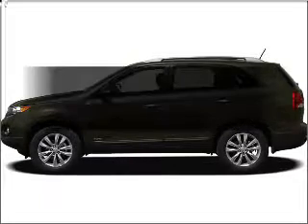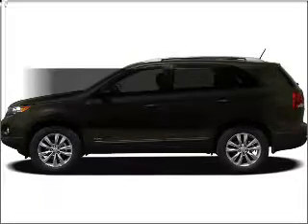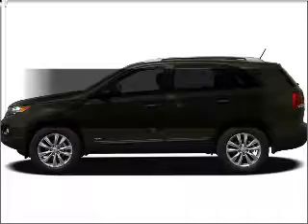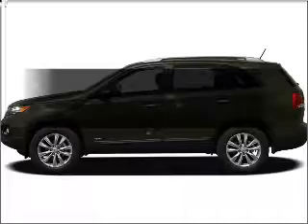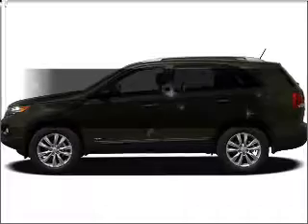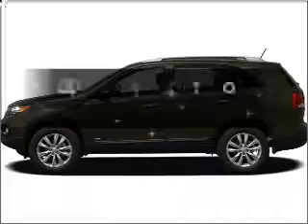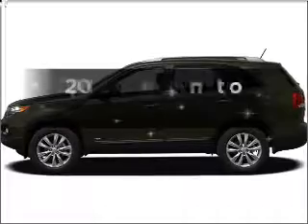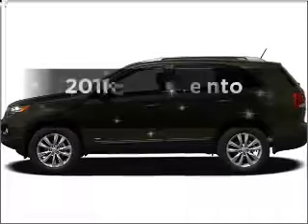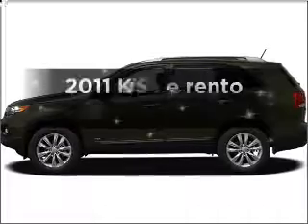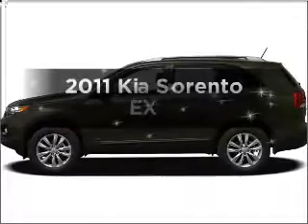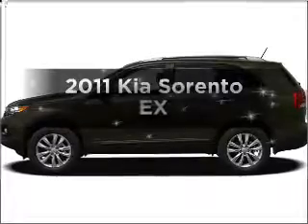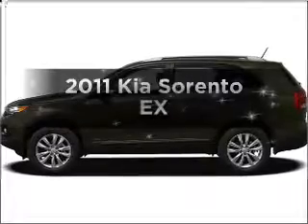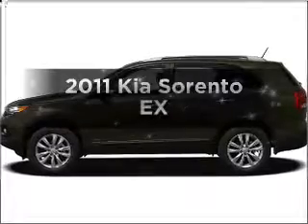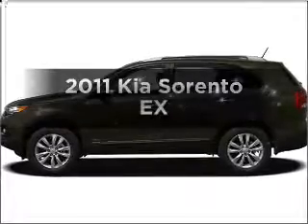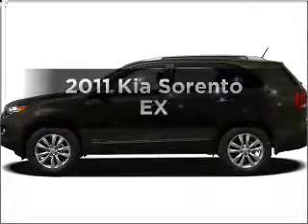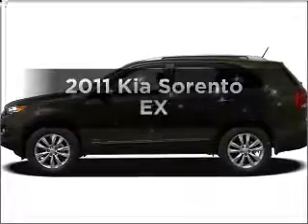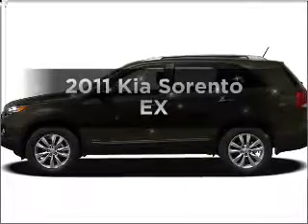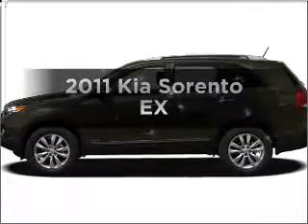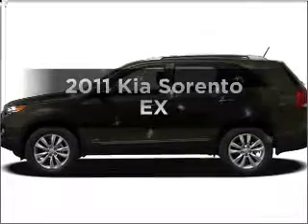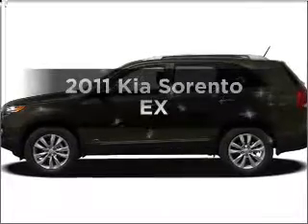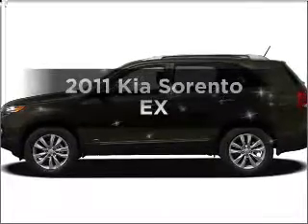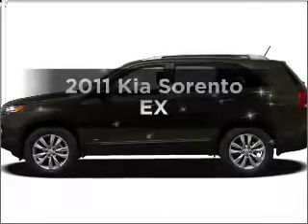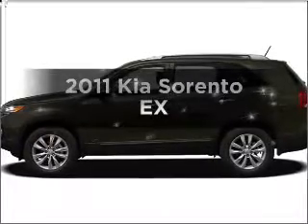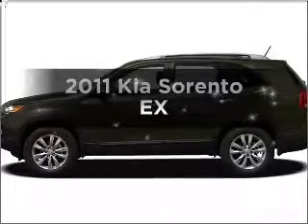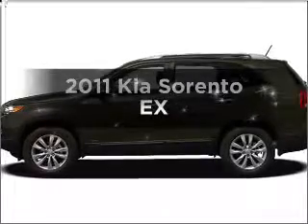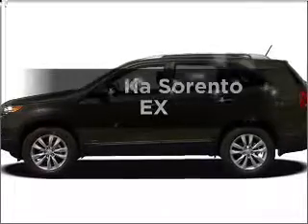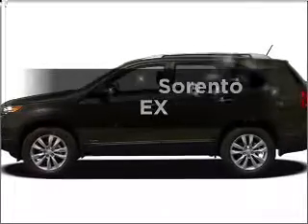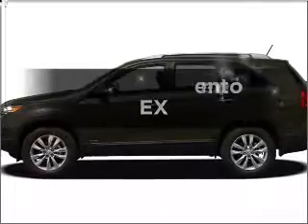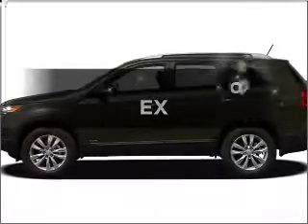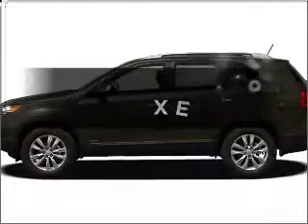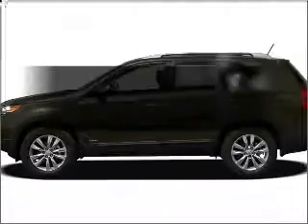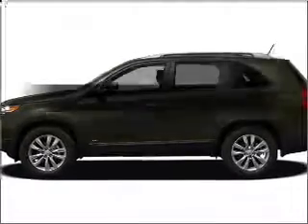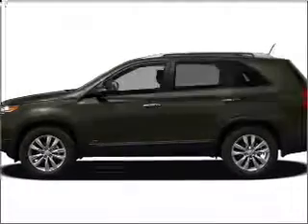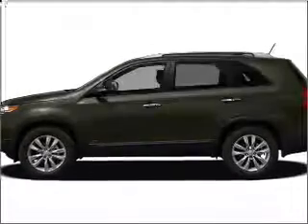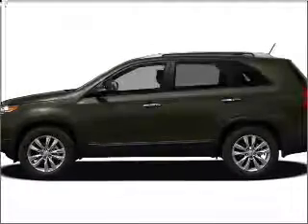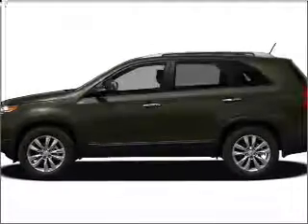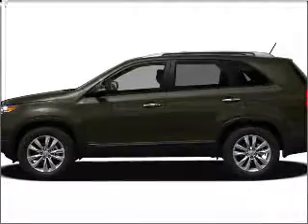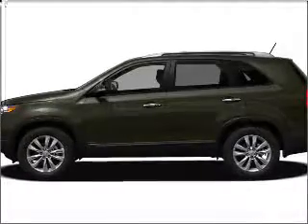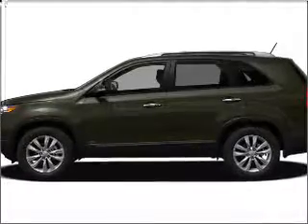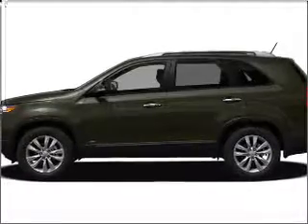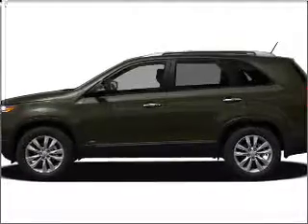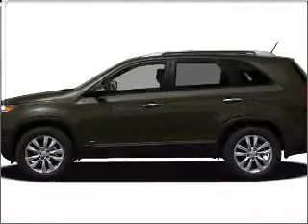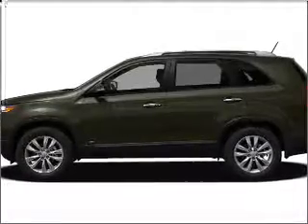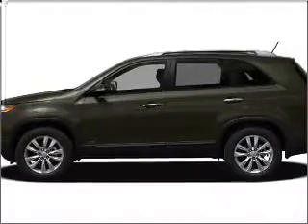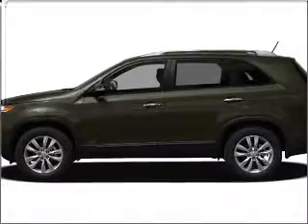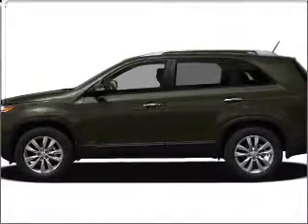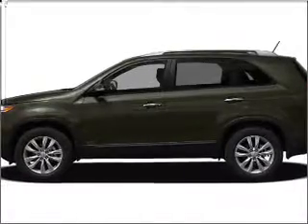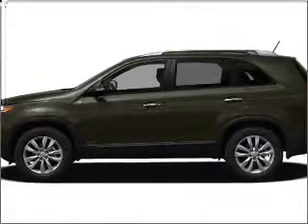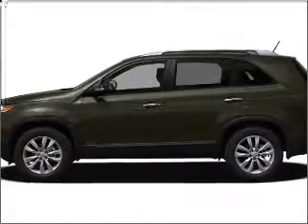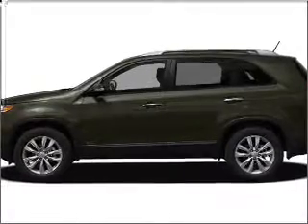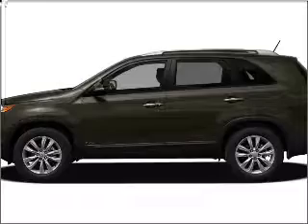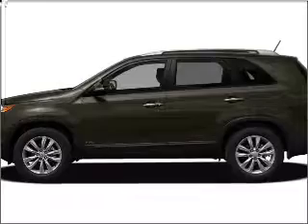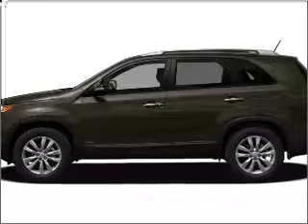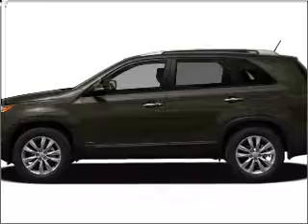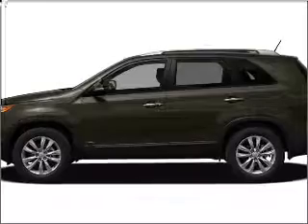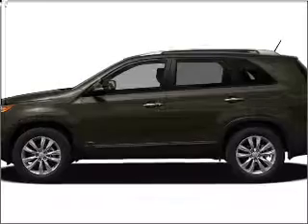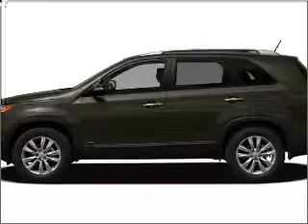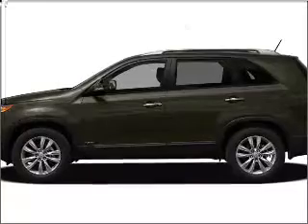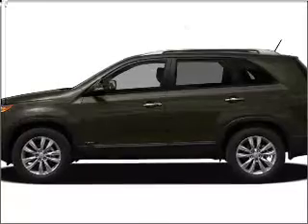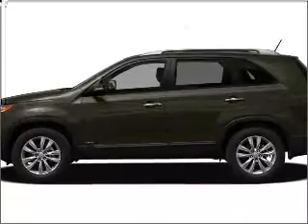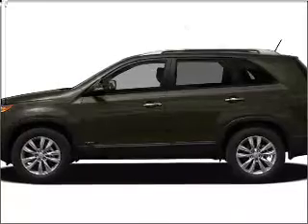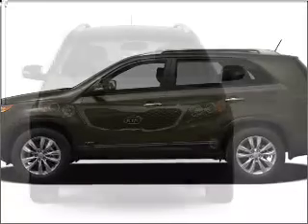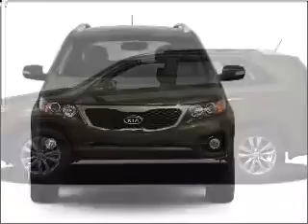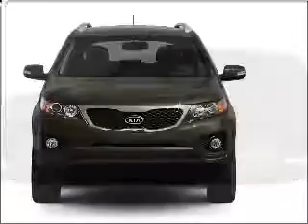Imagine yourself in this 2011 Kia Sorento. If you're looking for a first-rate auto, this one could be yours today.